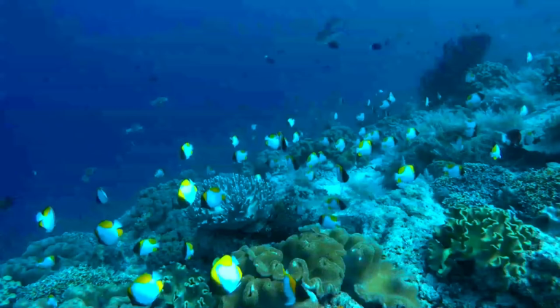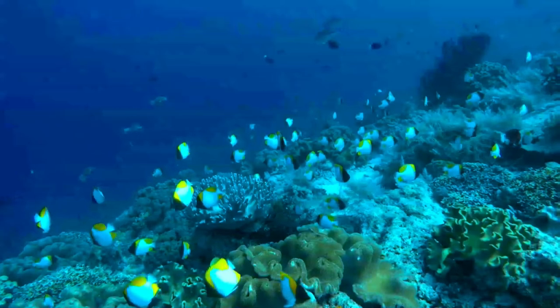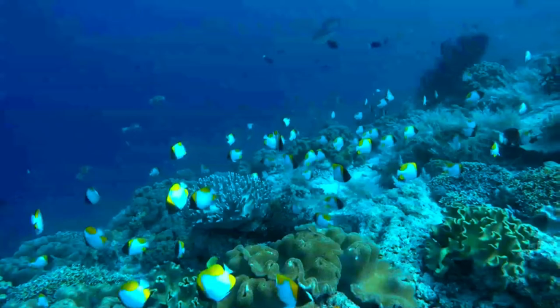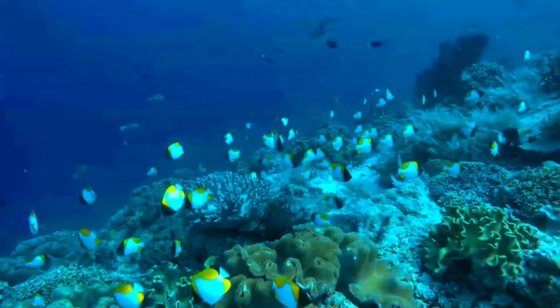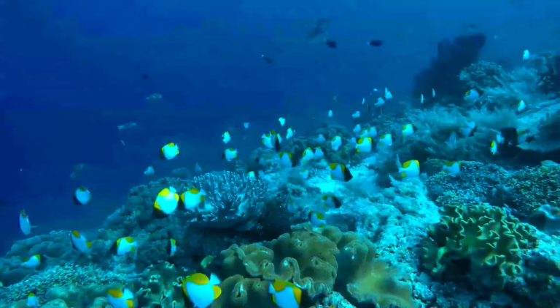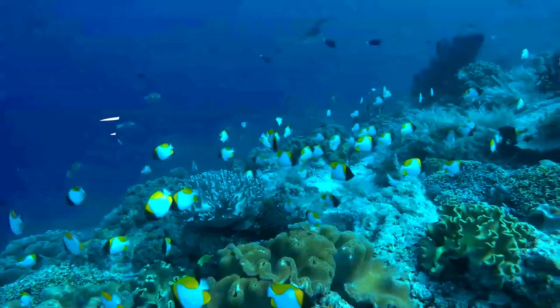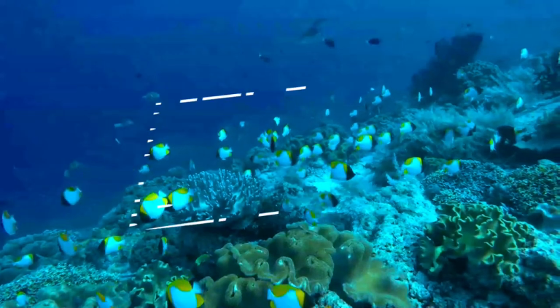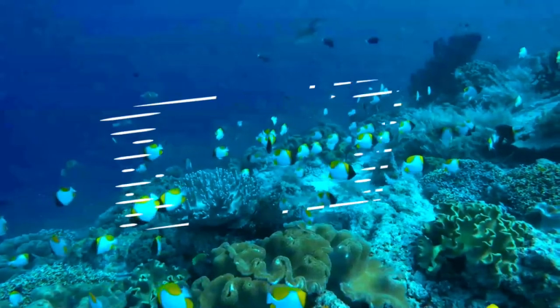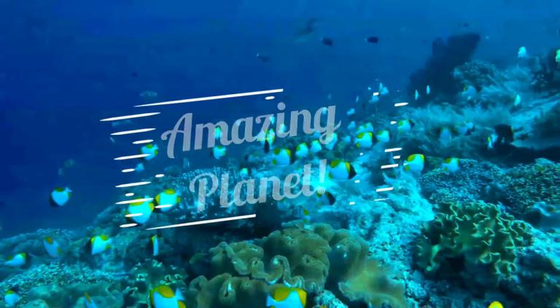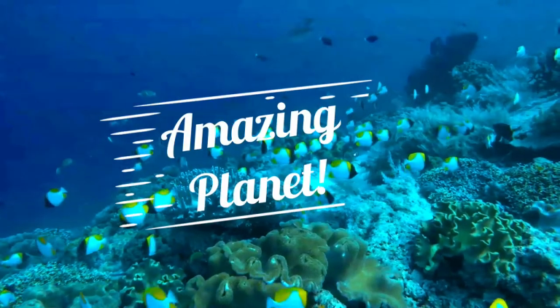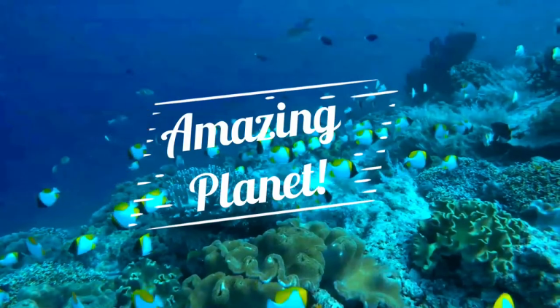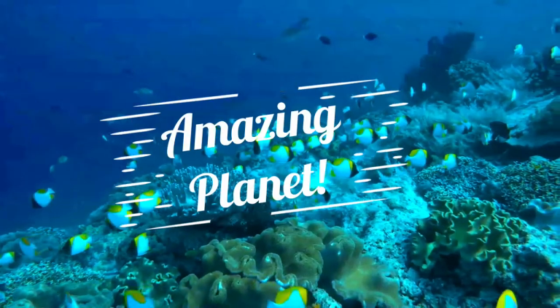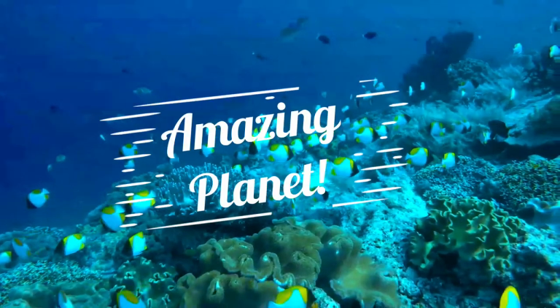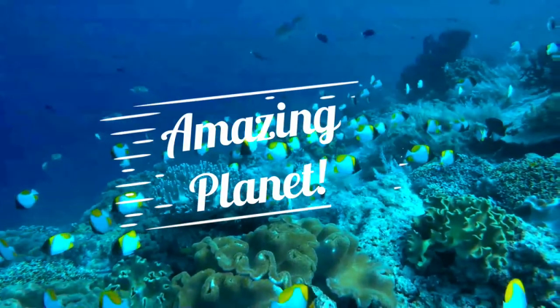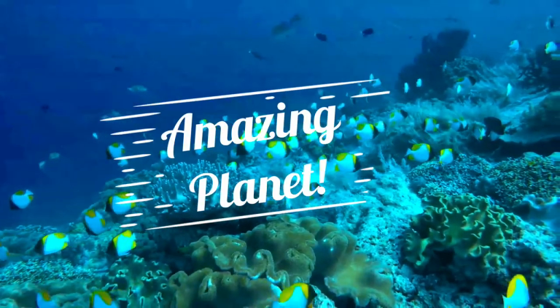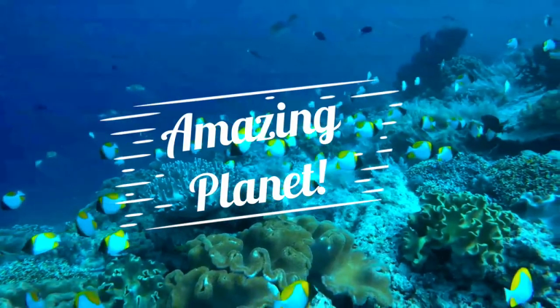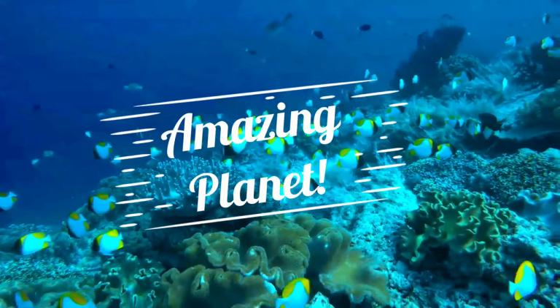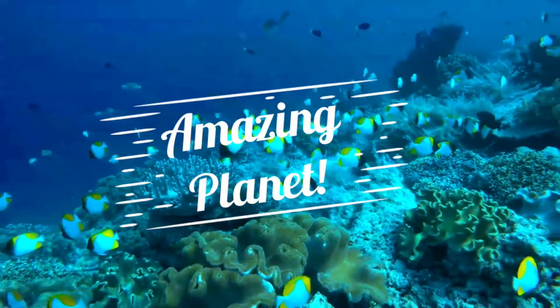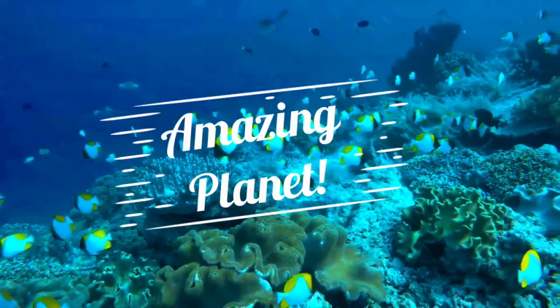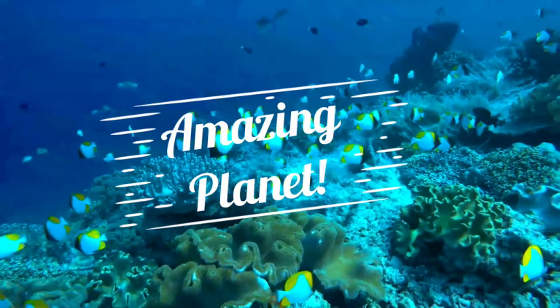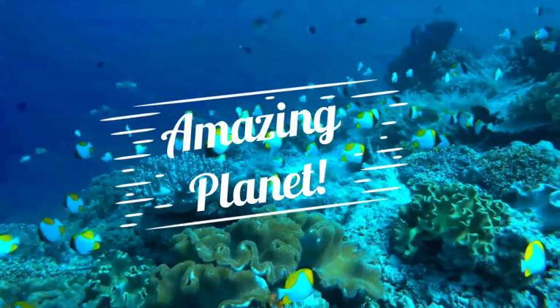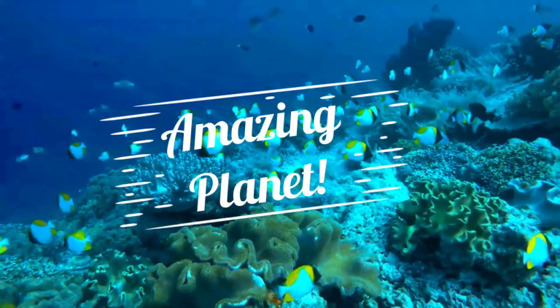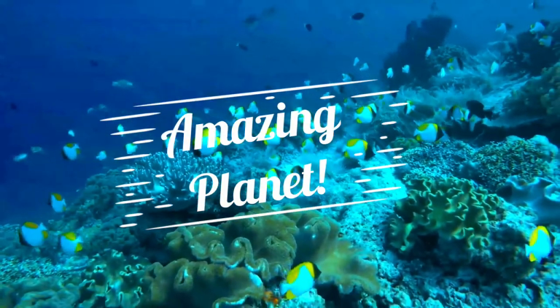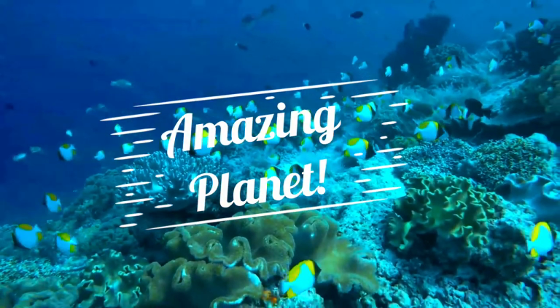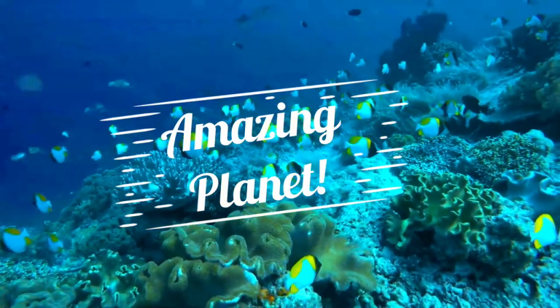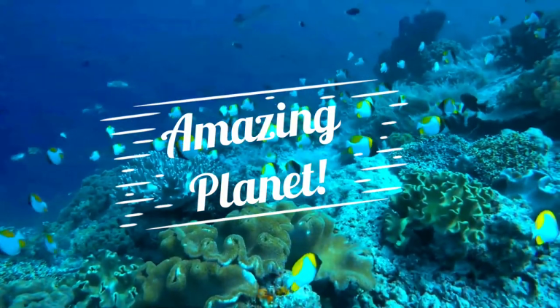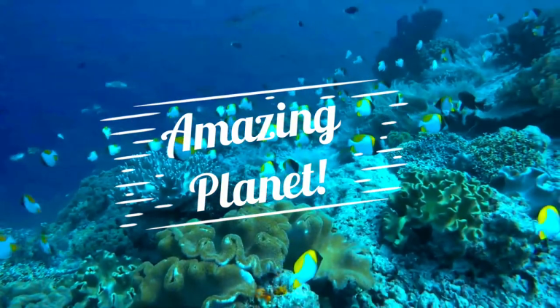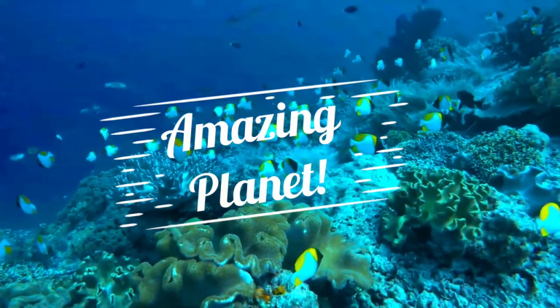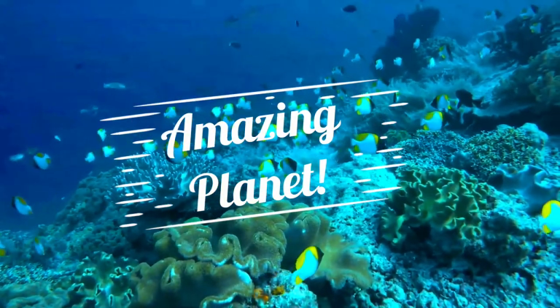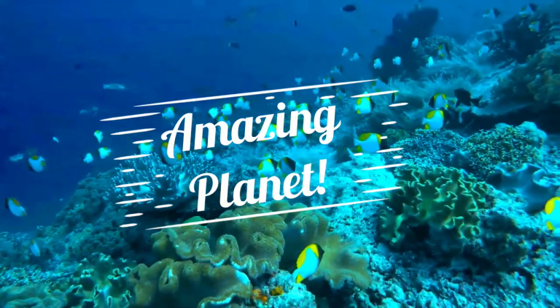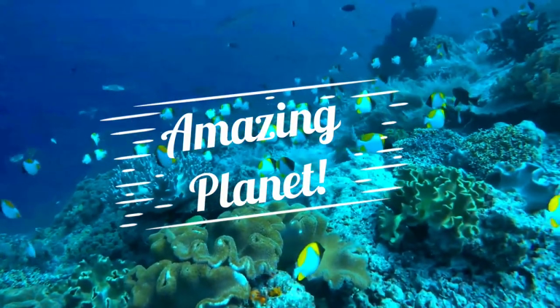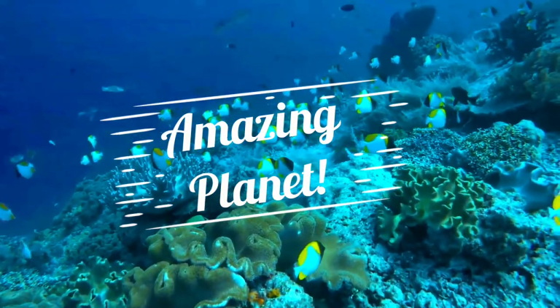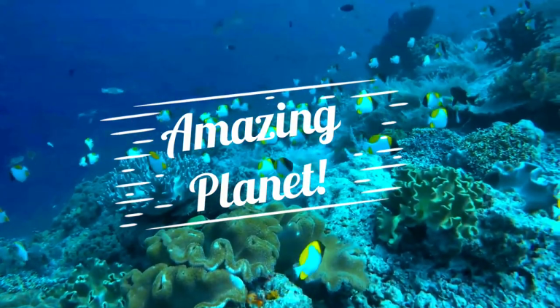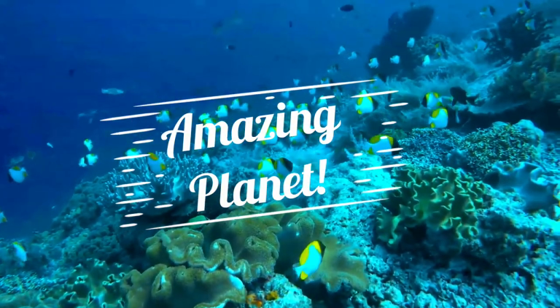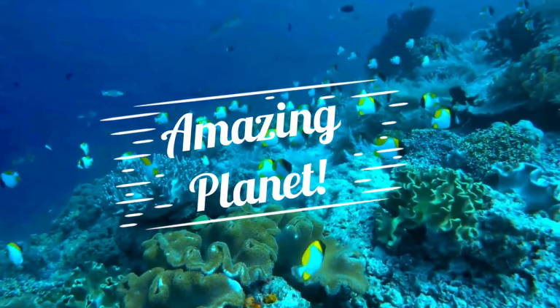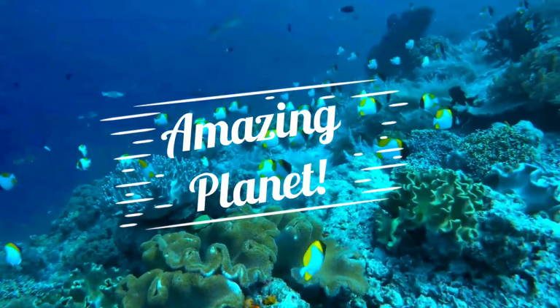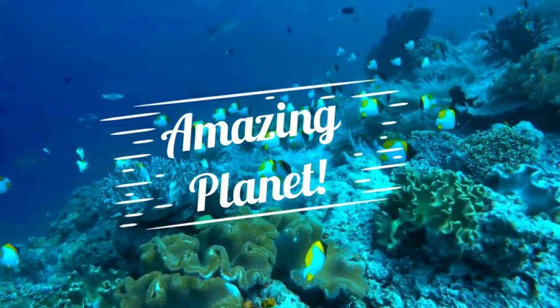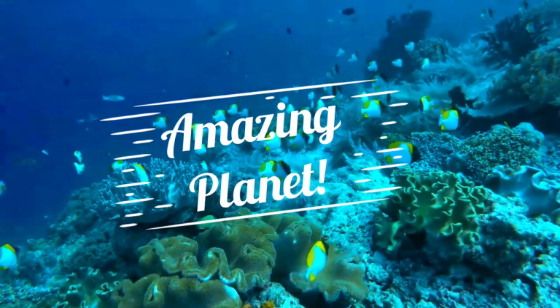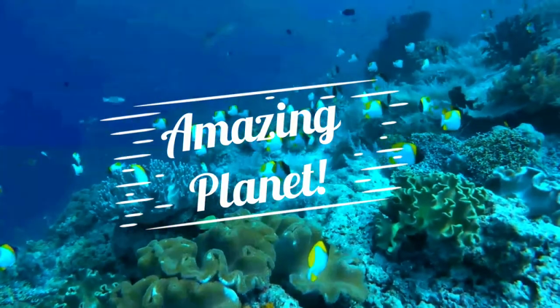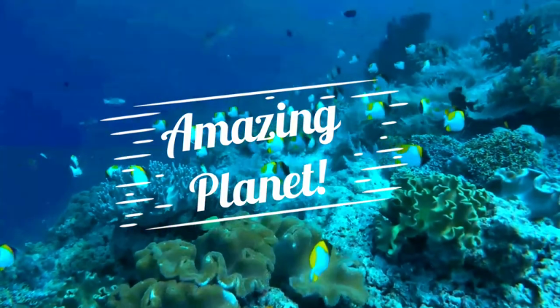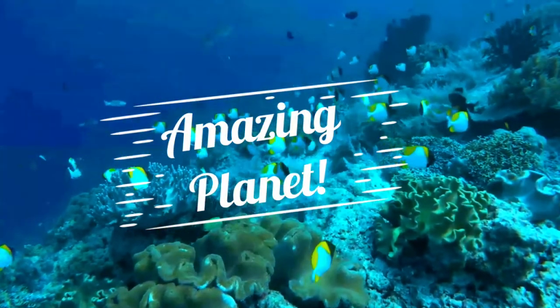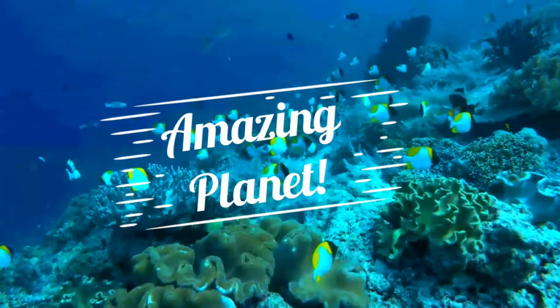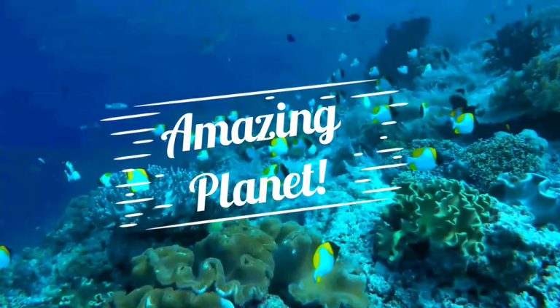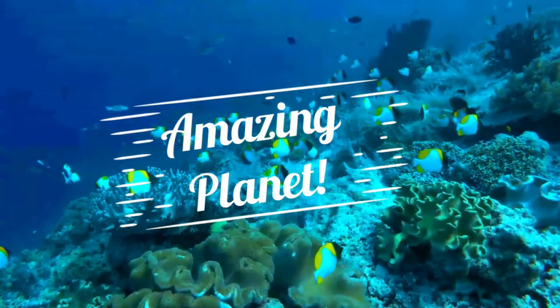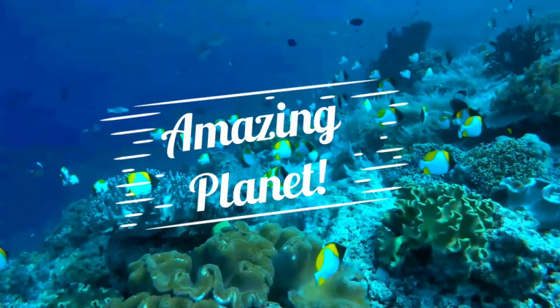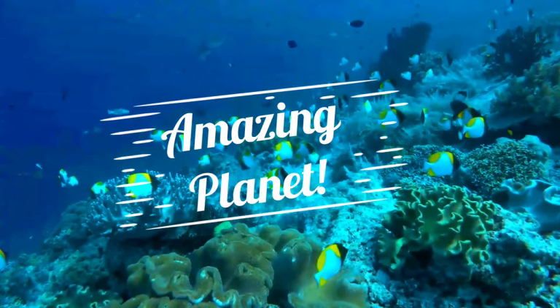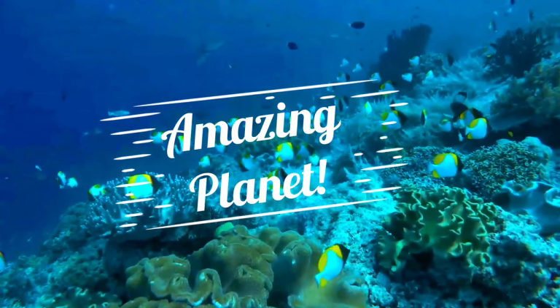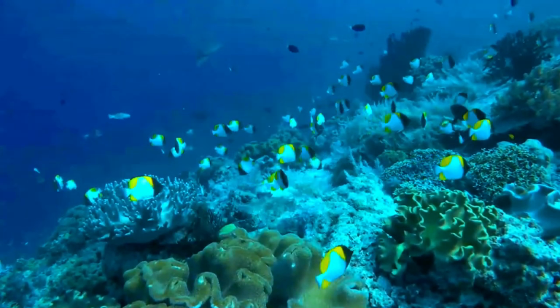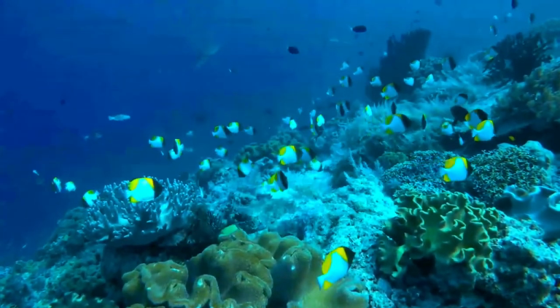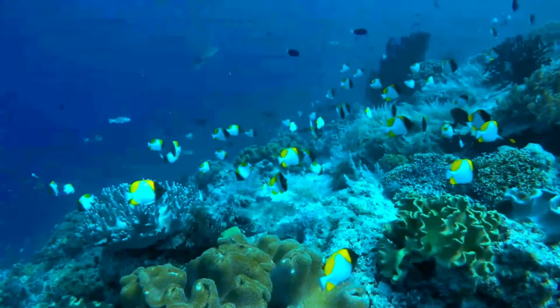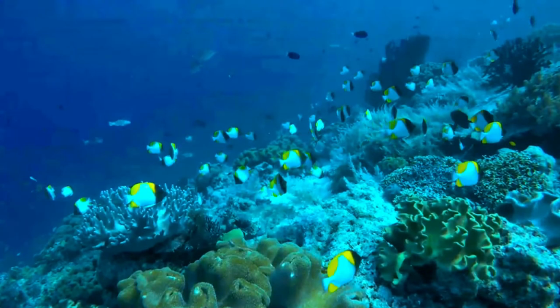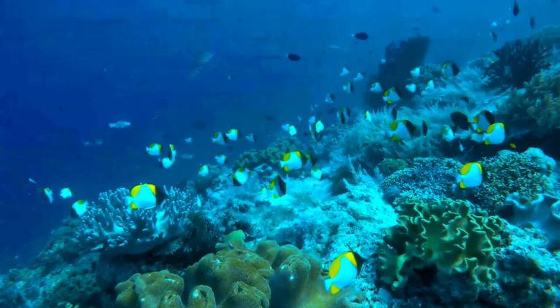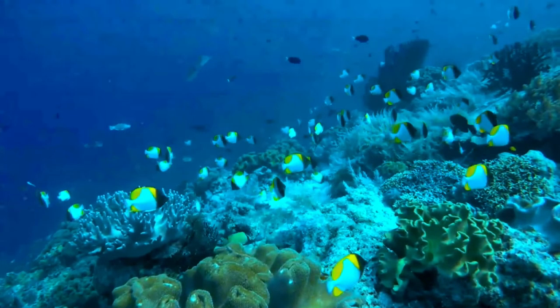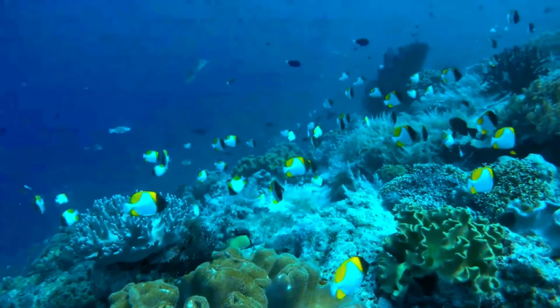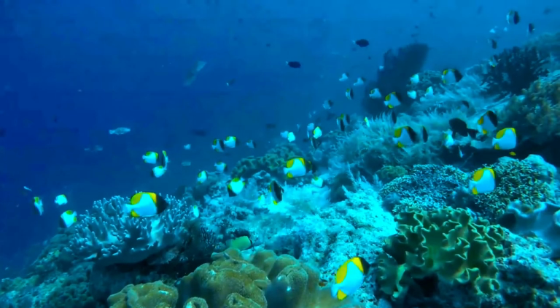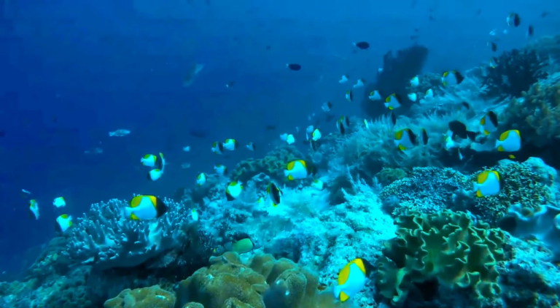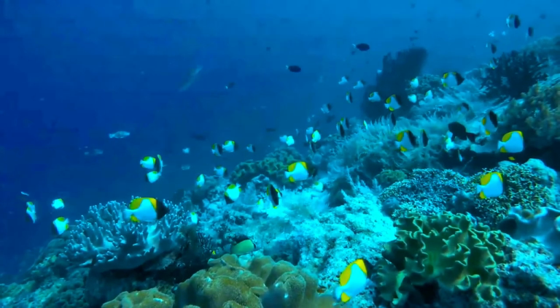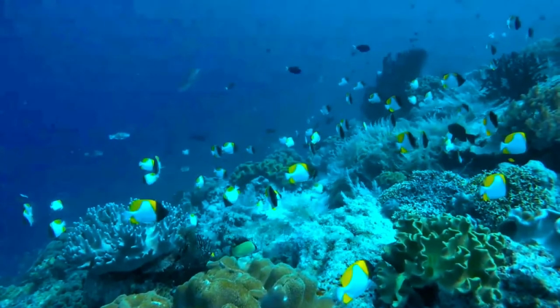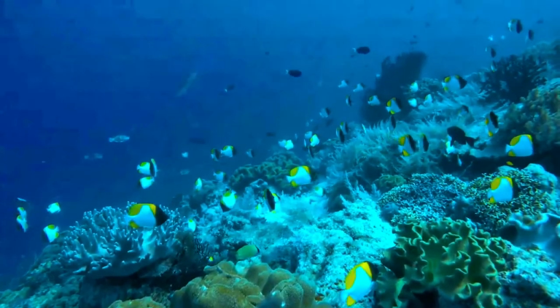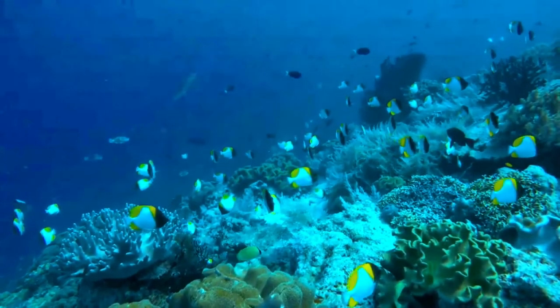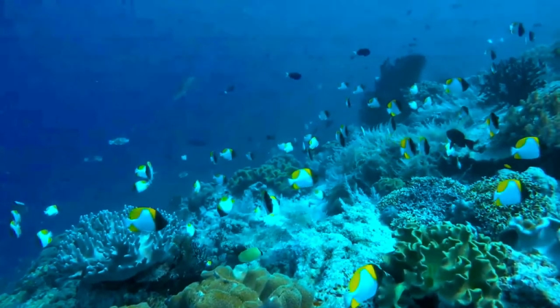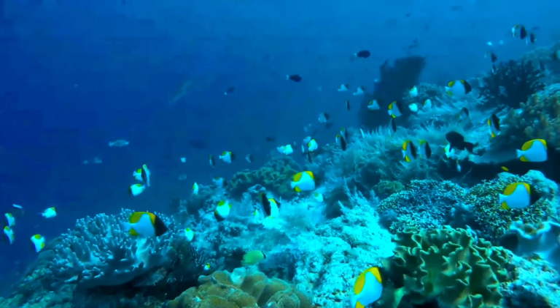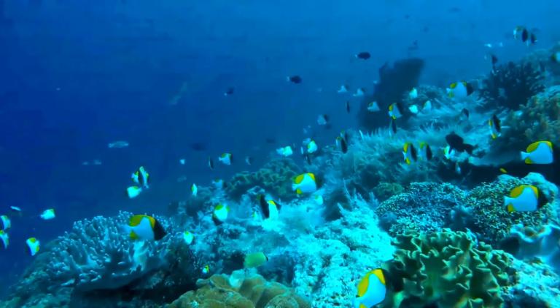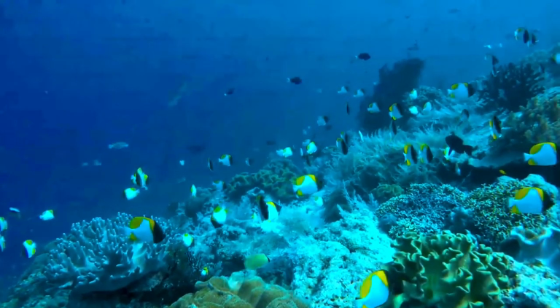Have you noticed other animal videos in the channel? Please have a look. Let's go for our new episode.